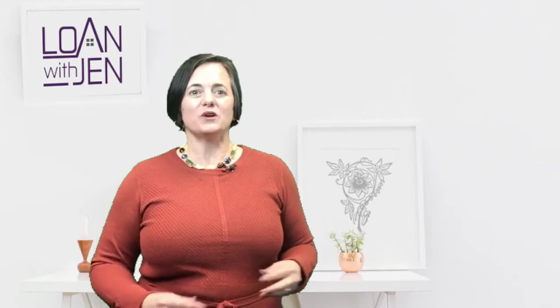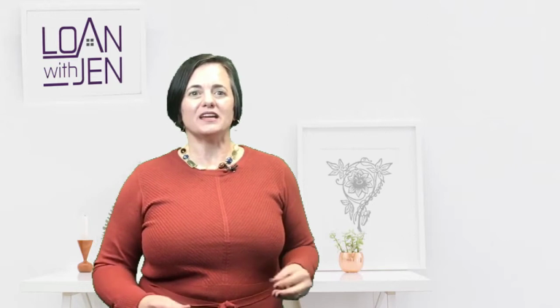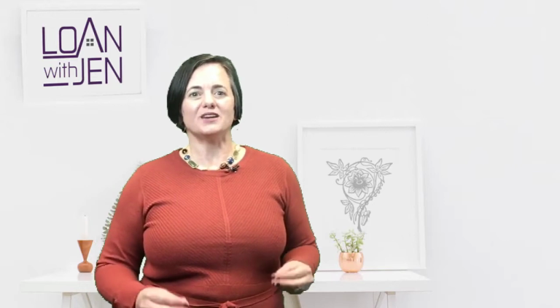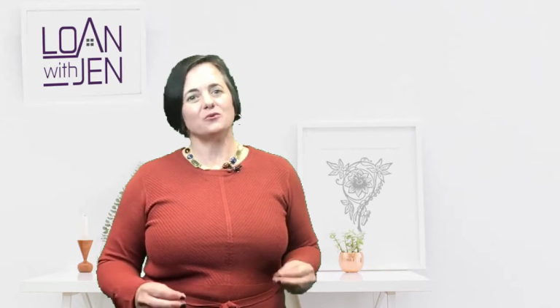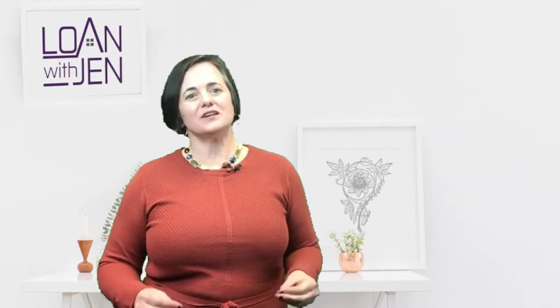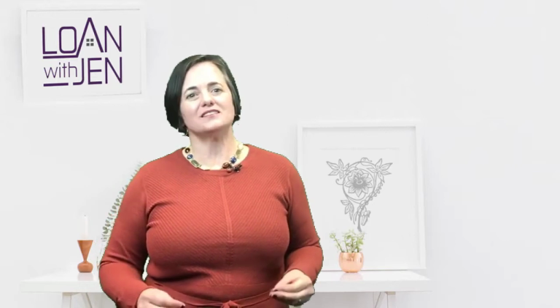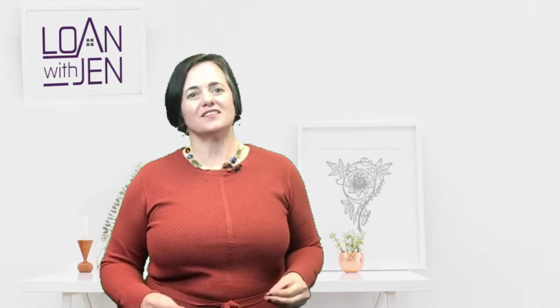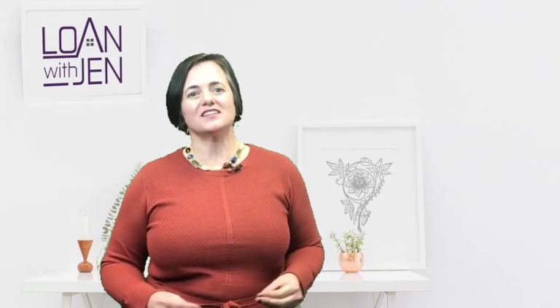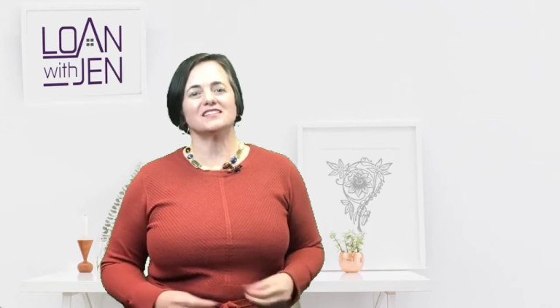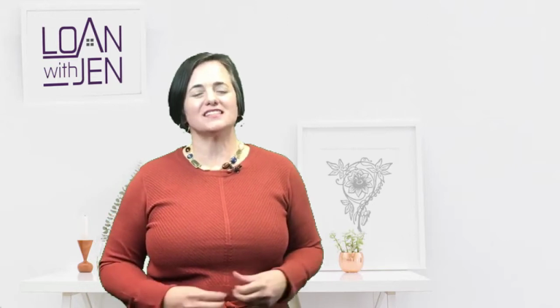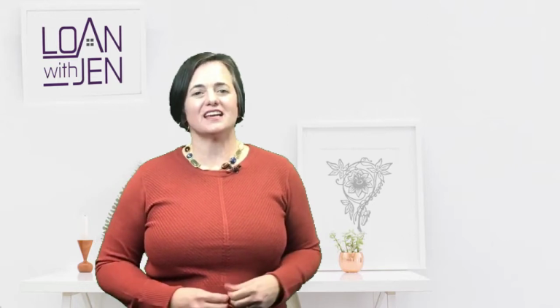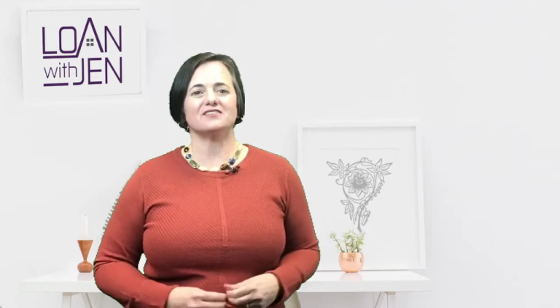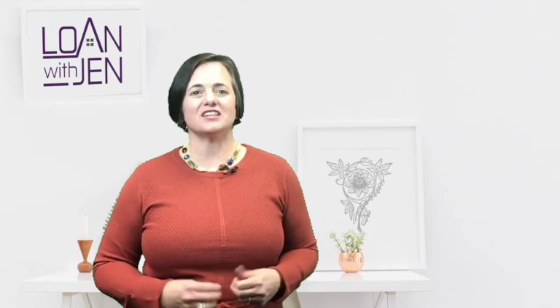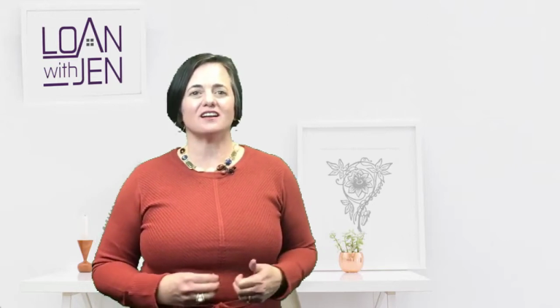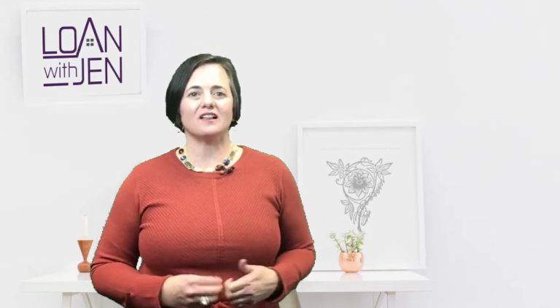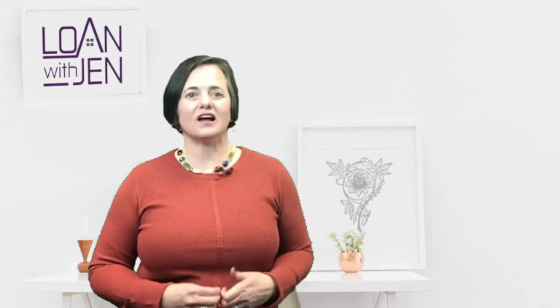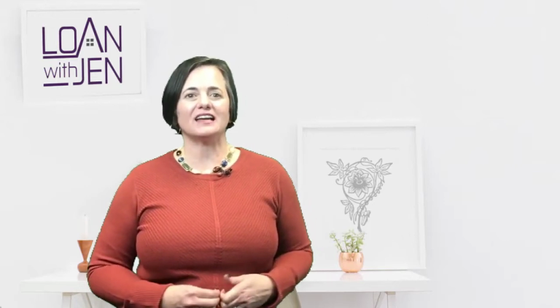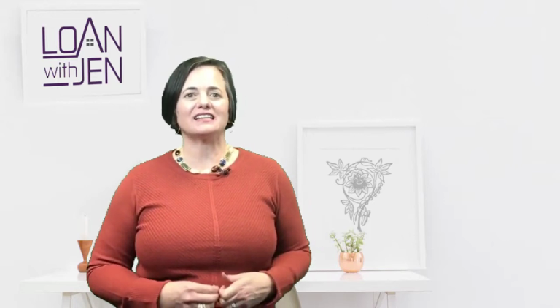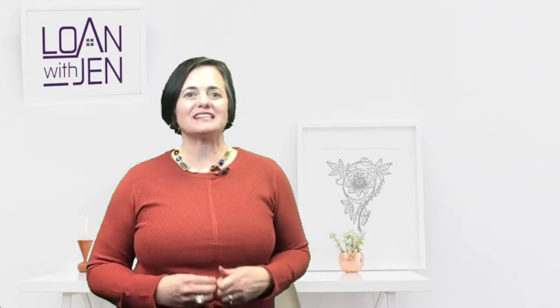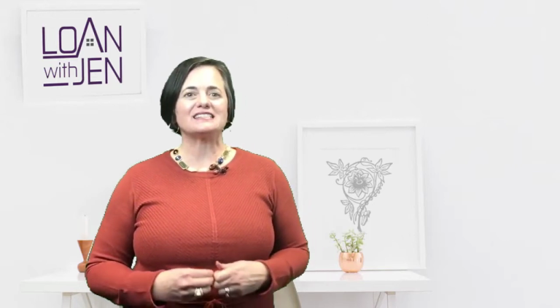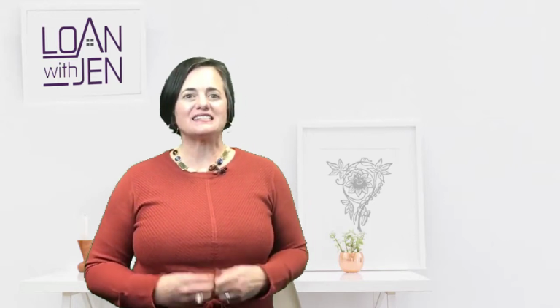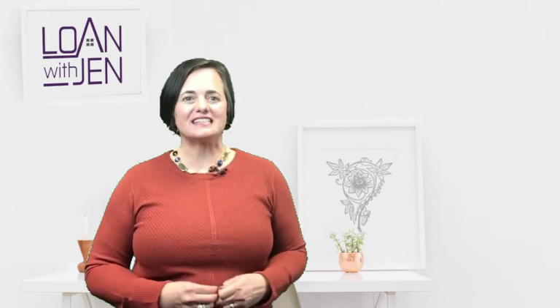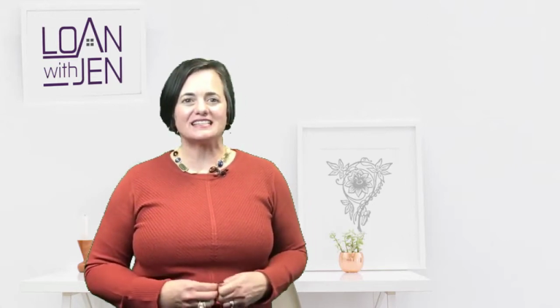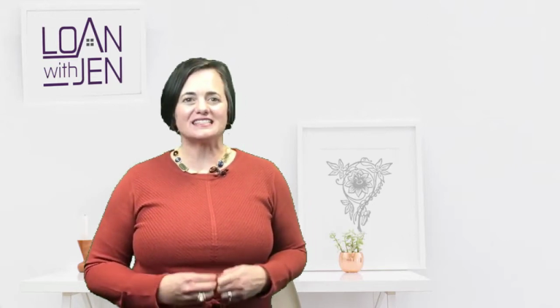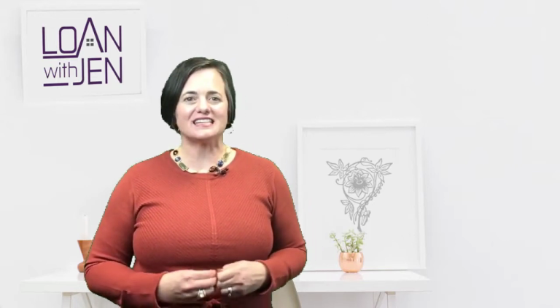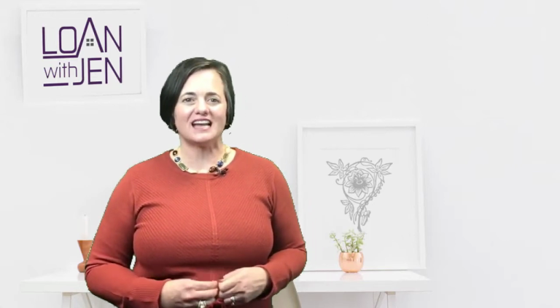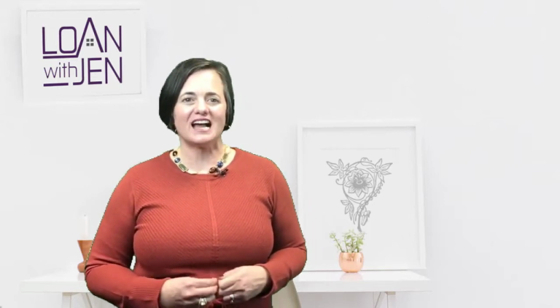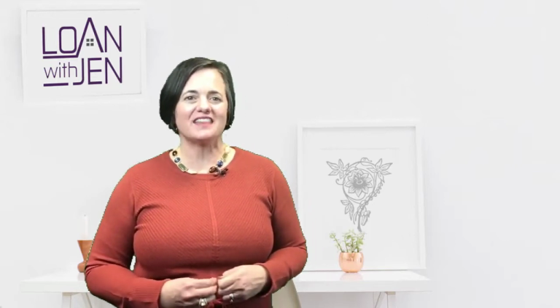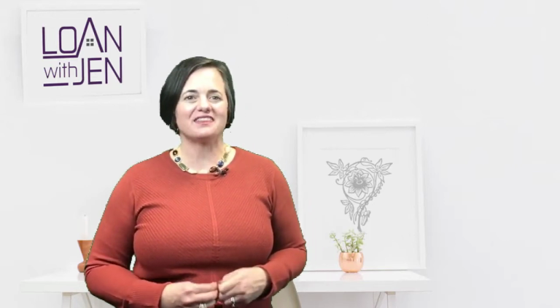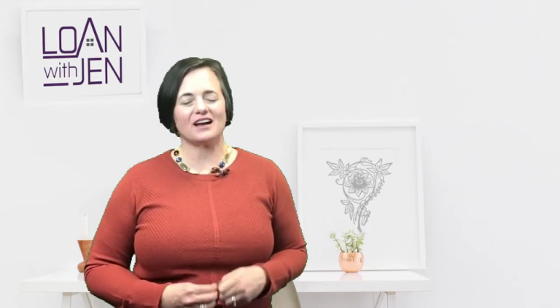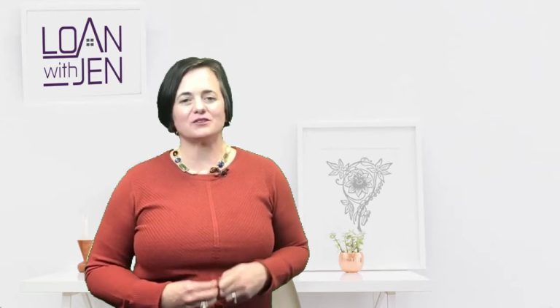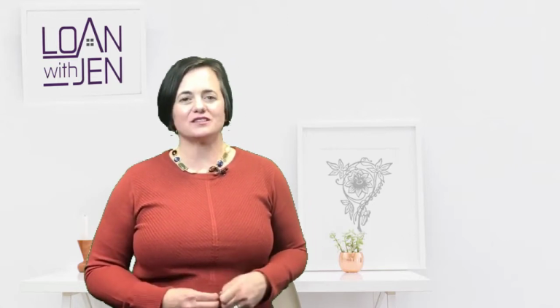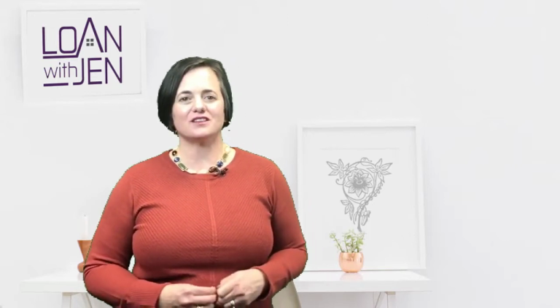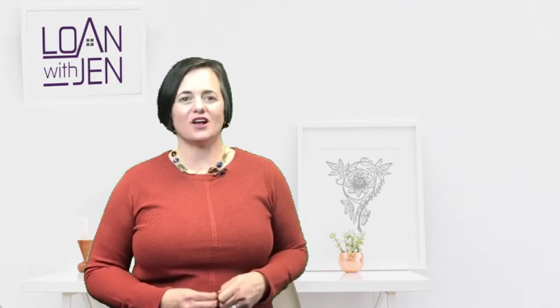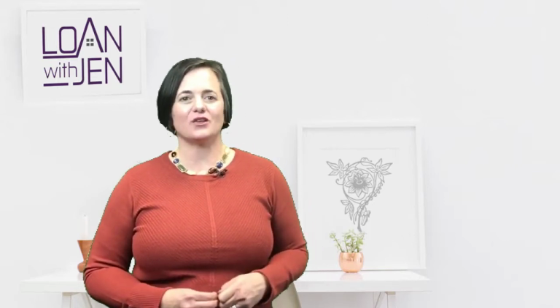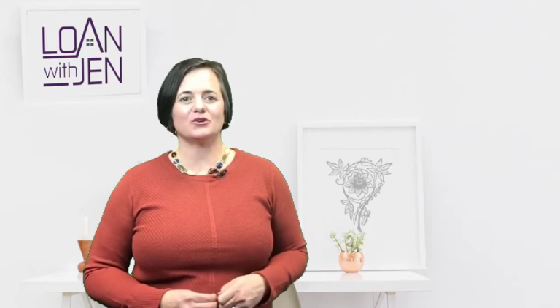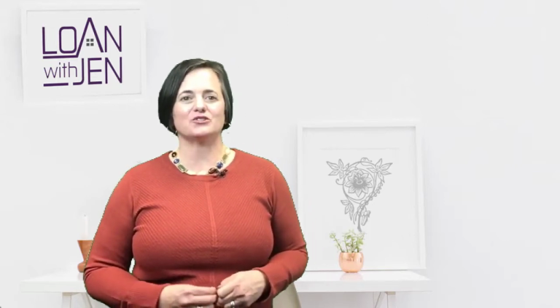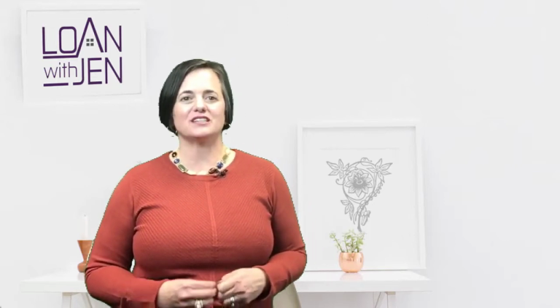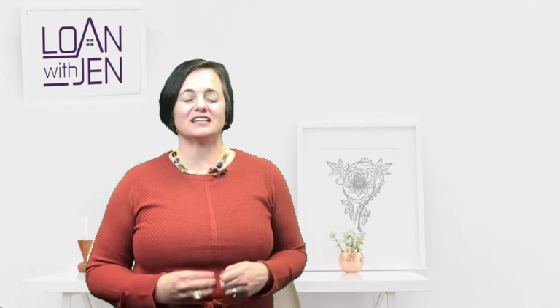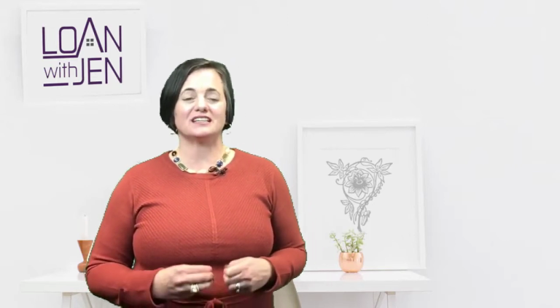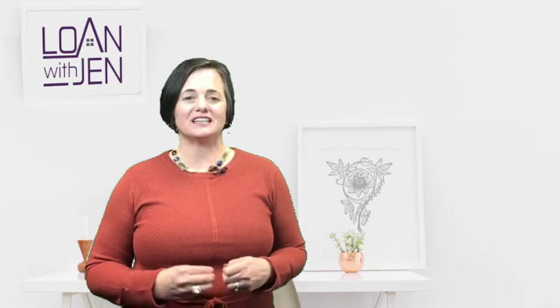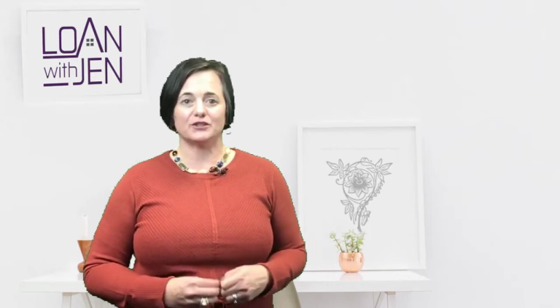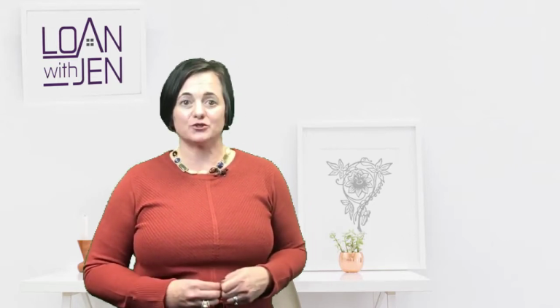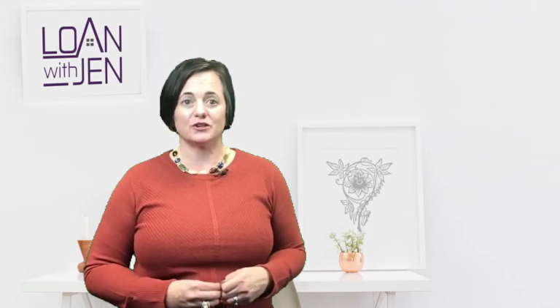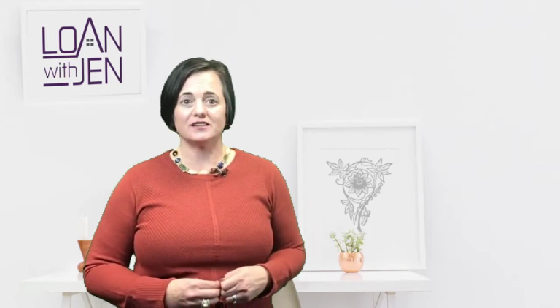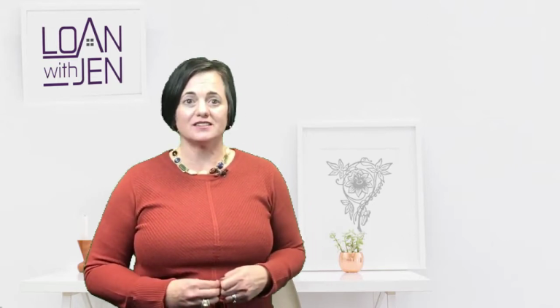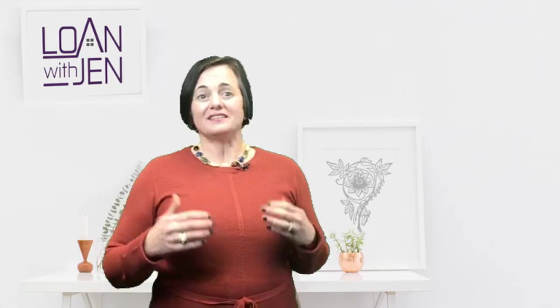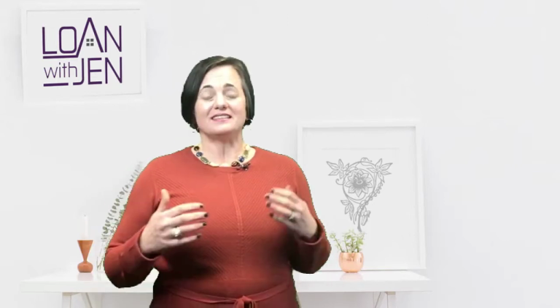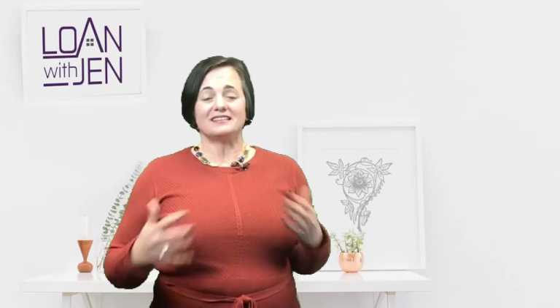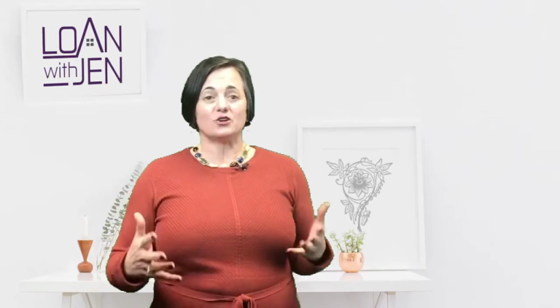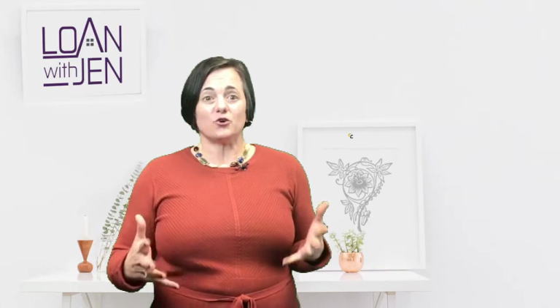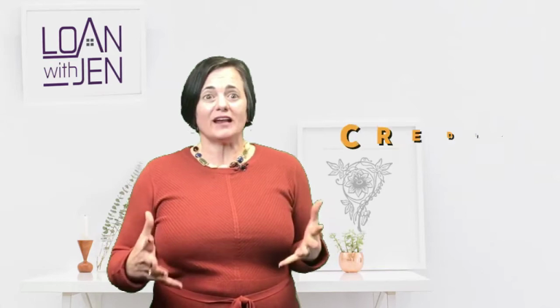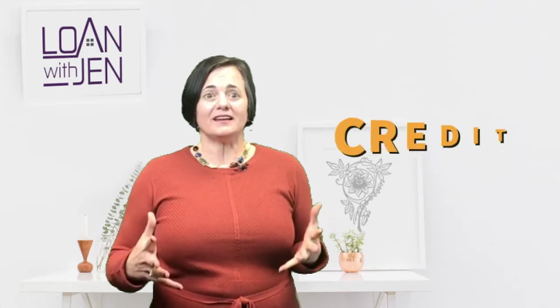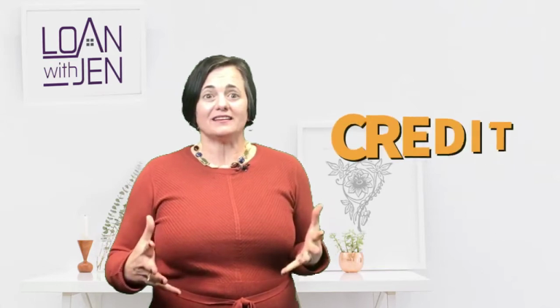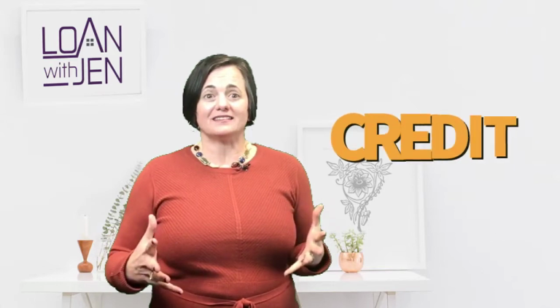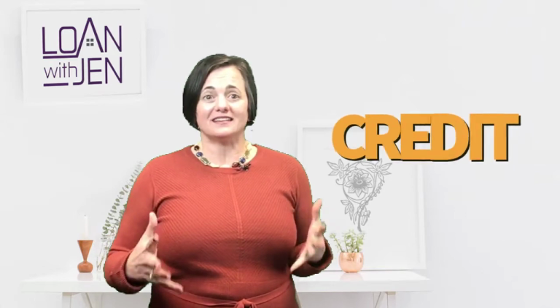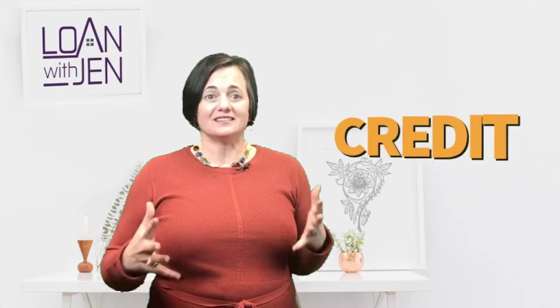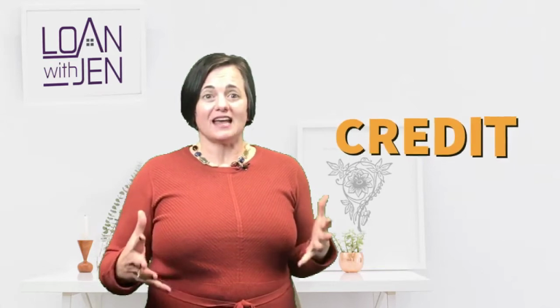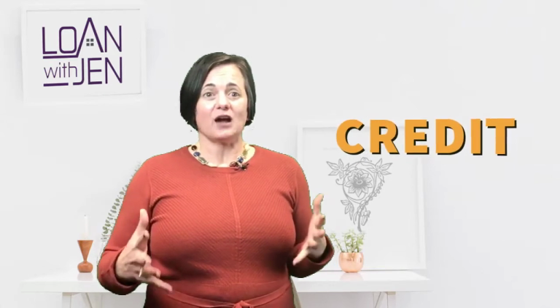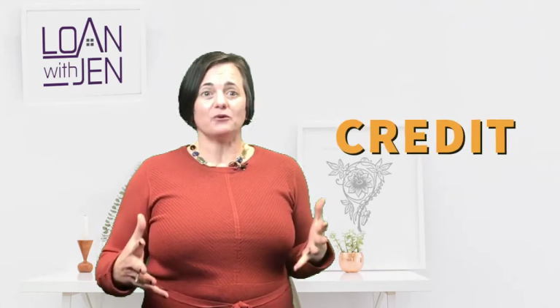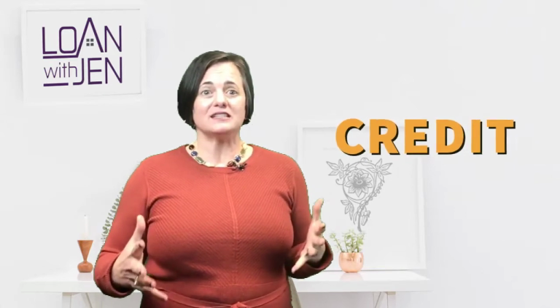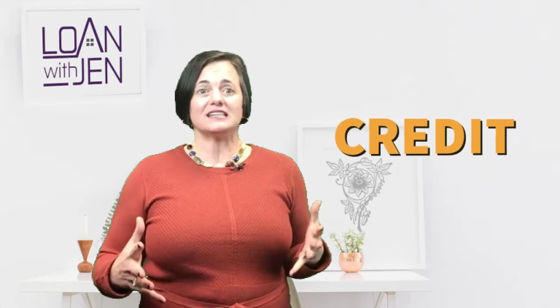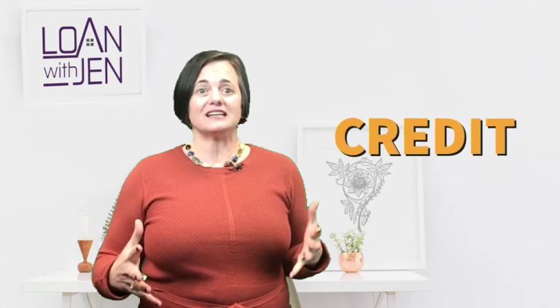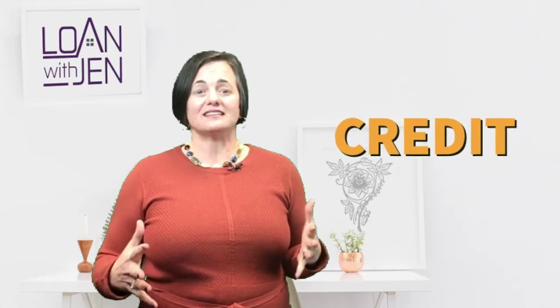We recently saved a client $69,000 in interest. Credit is how we did it.